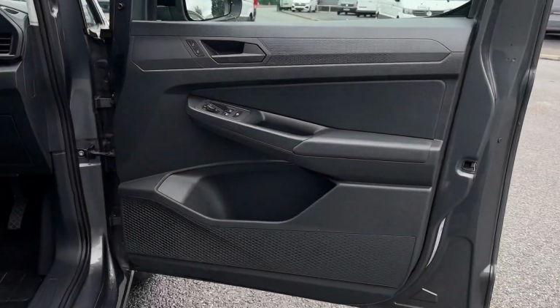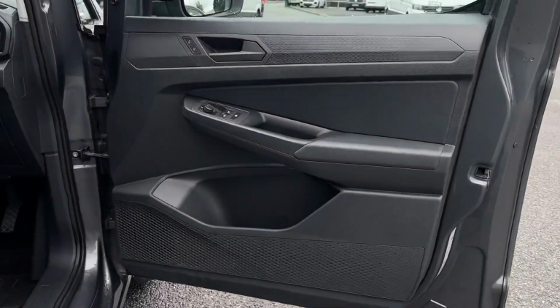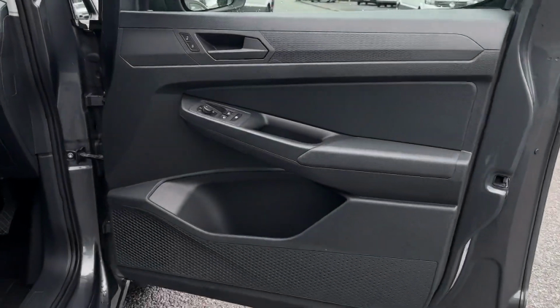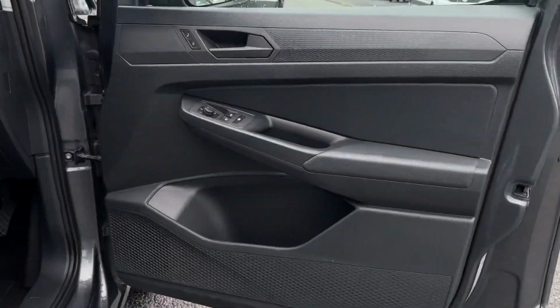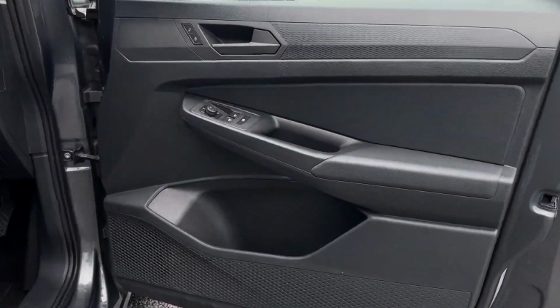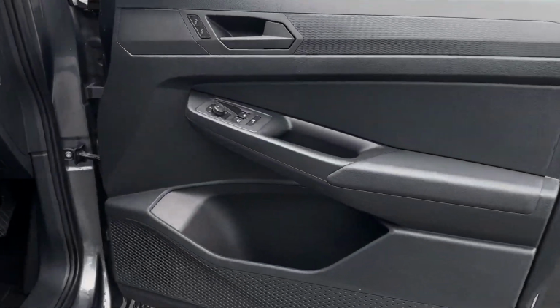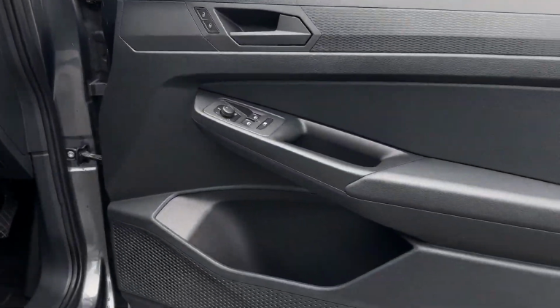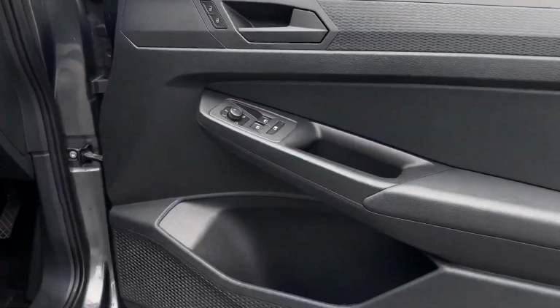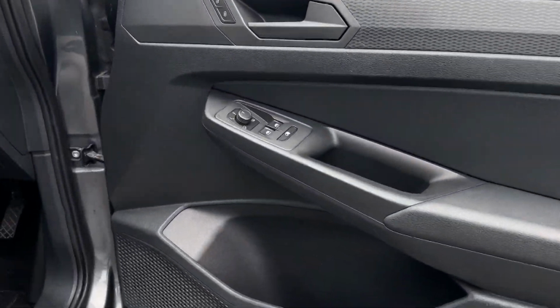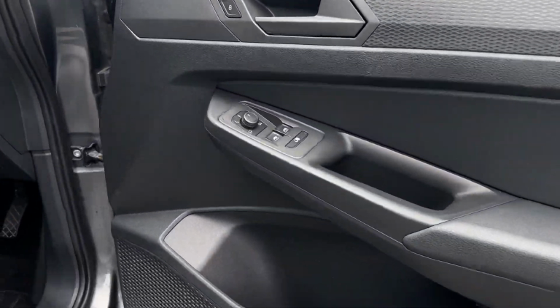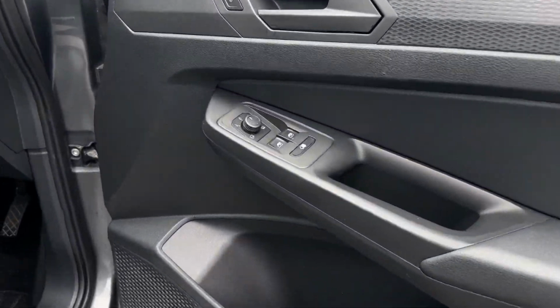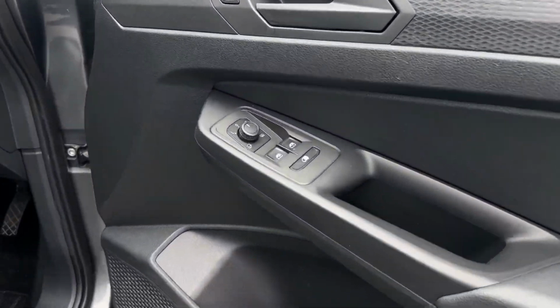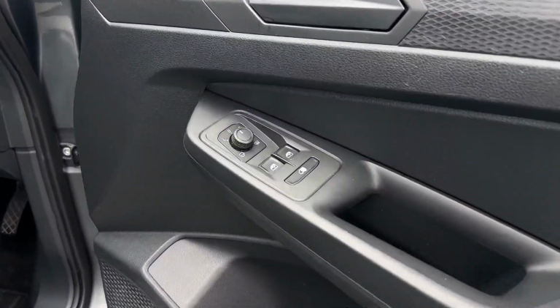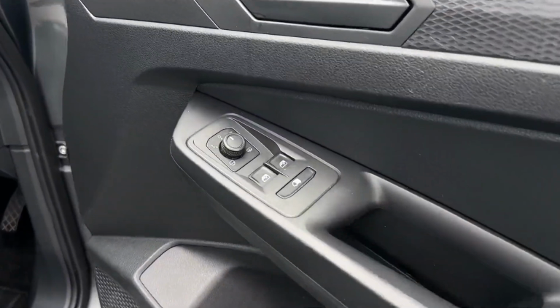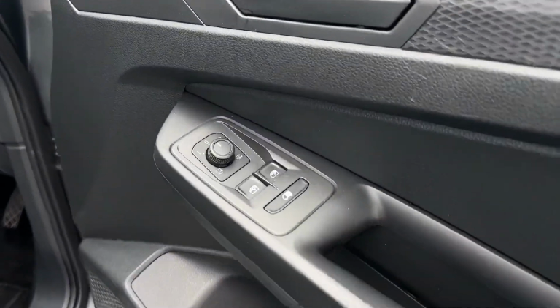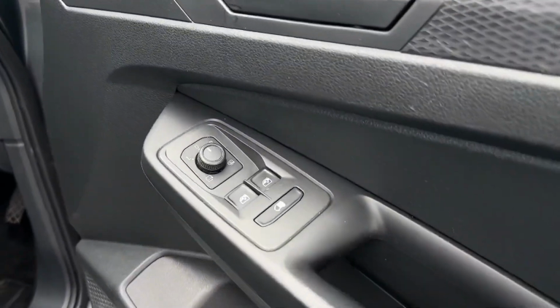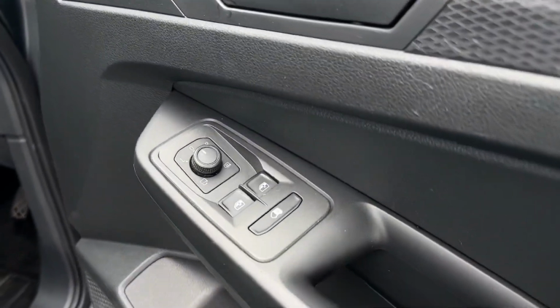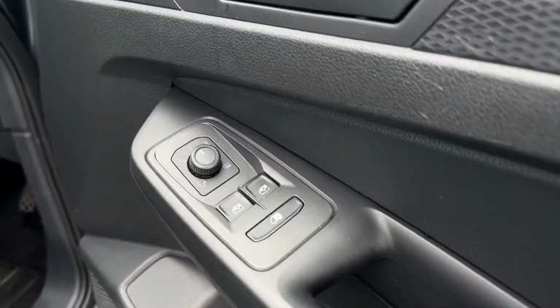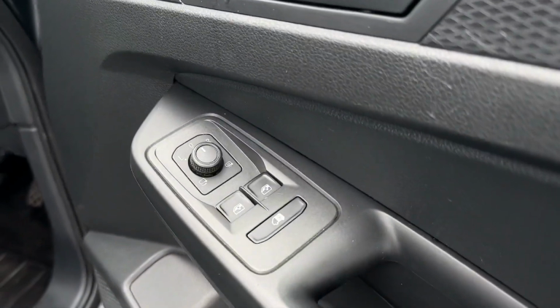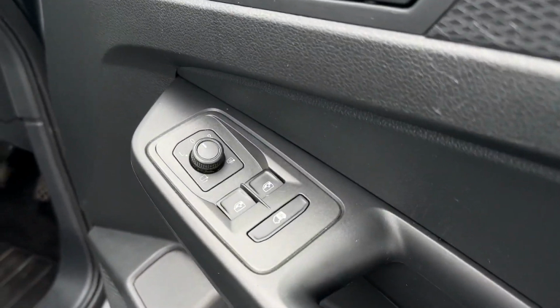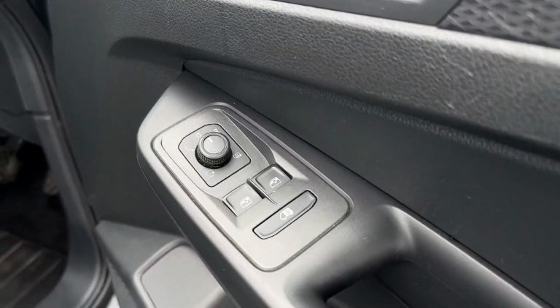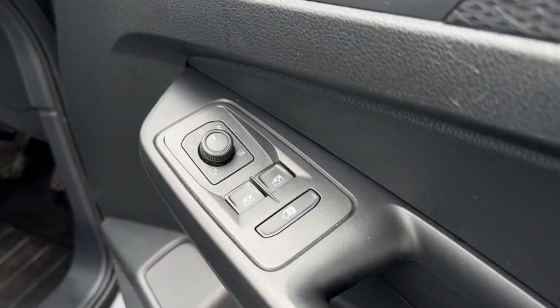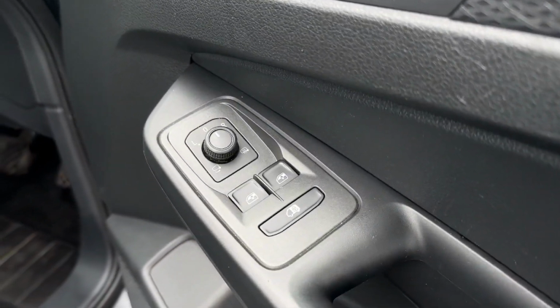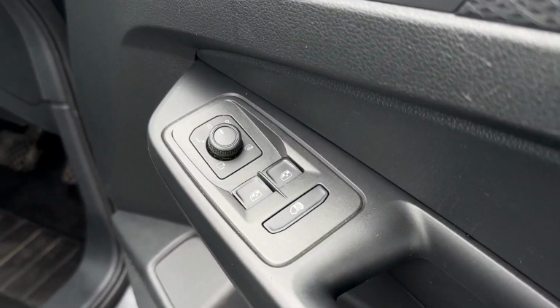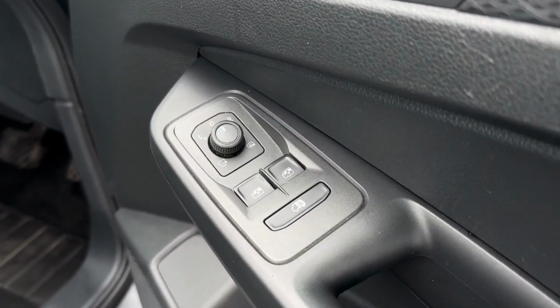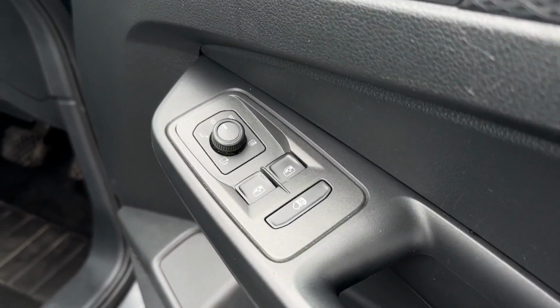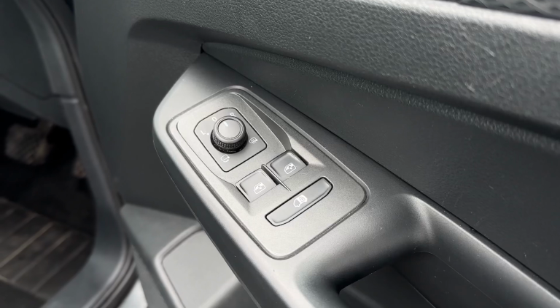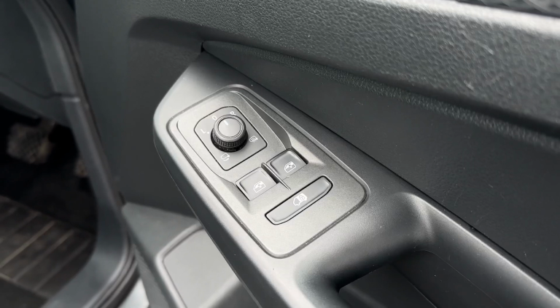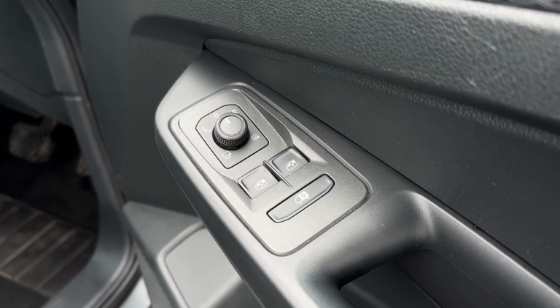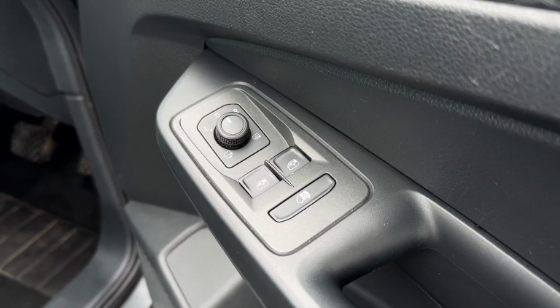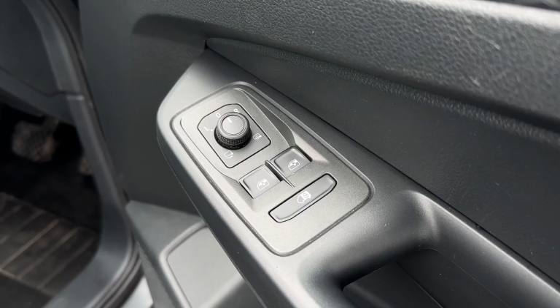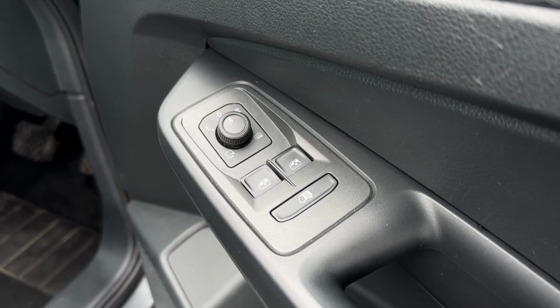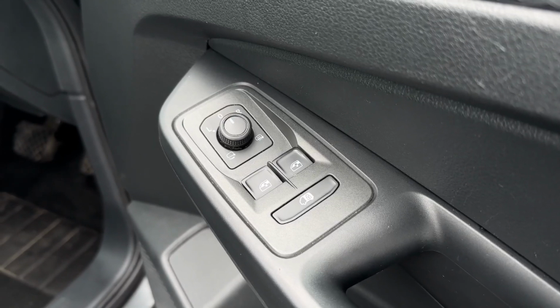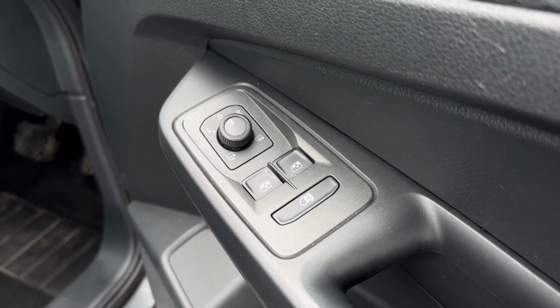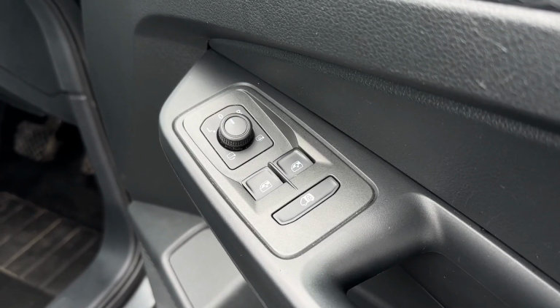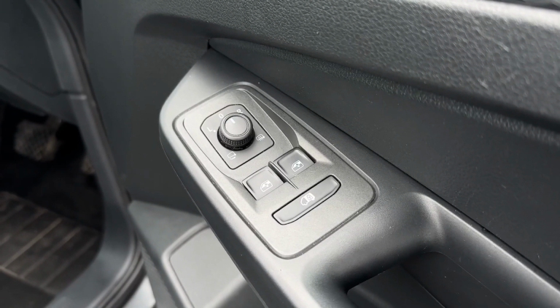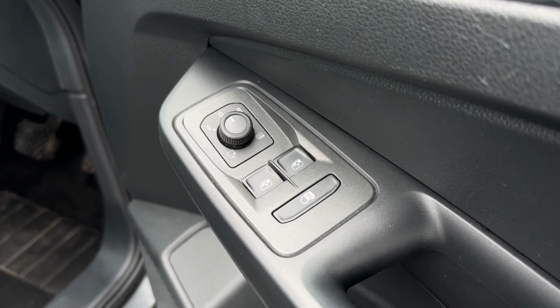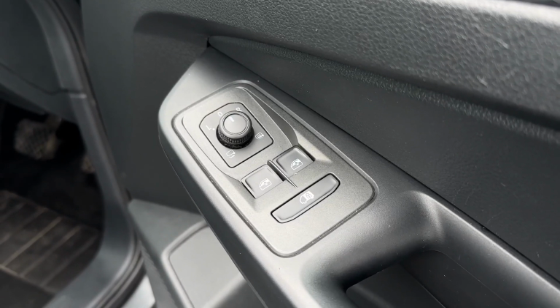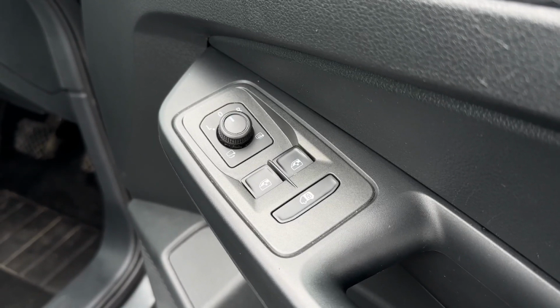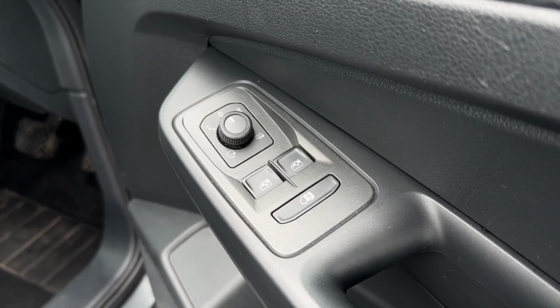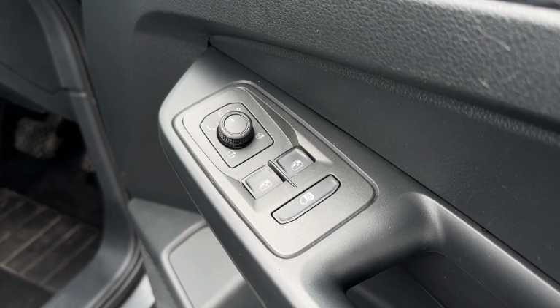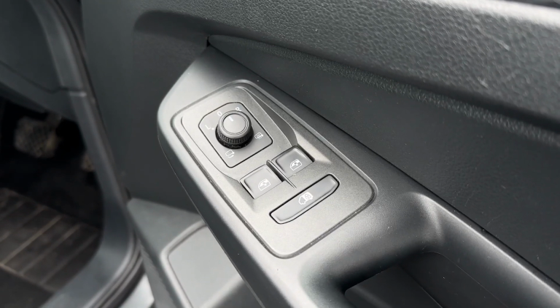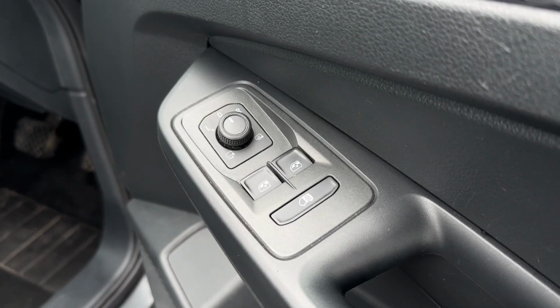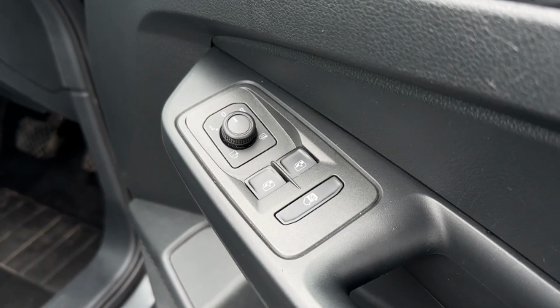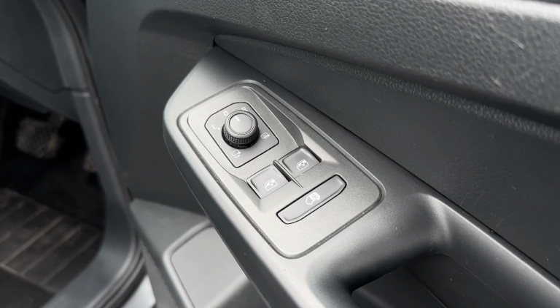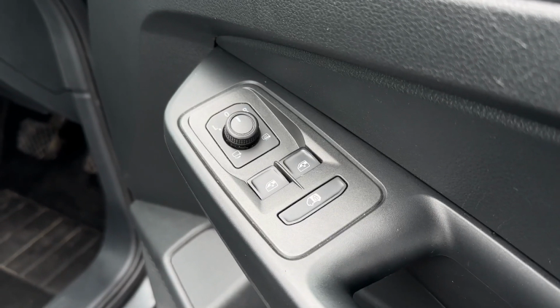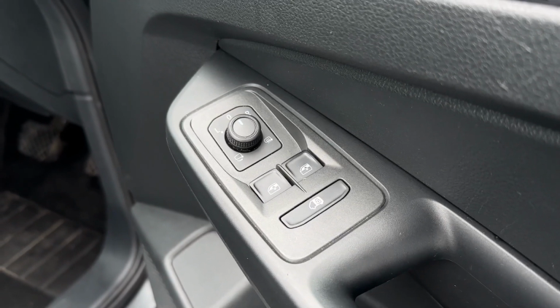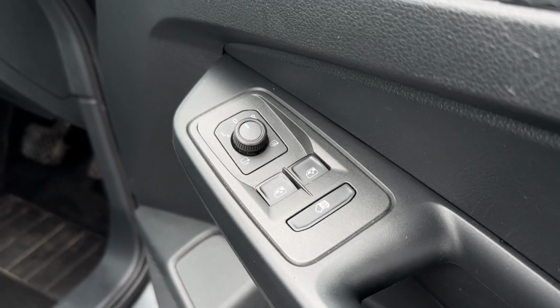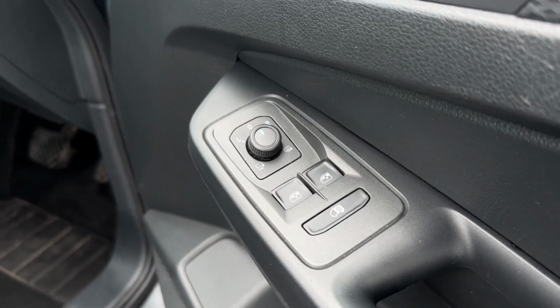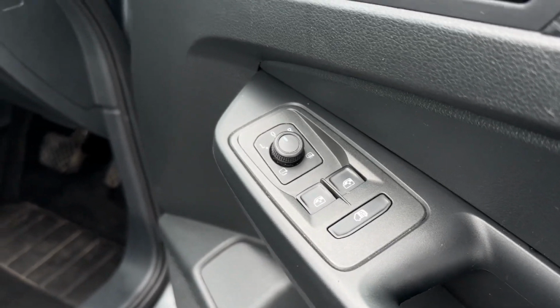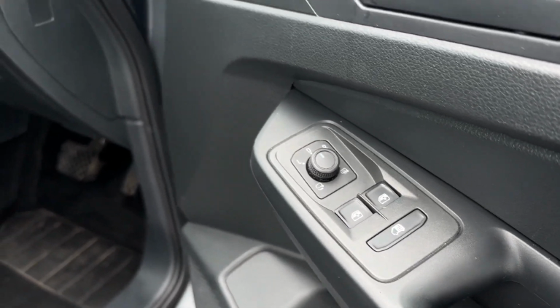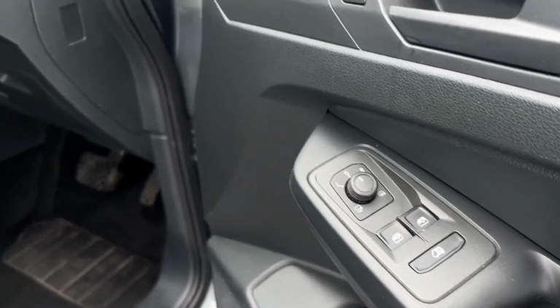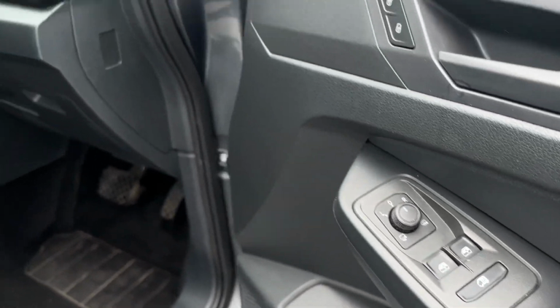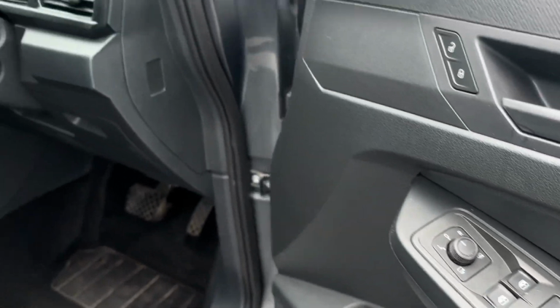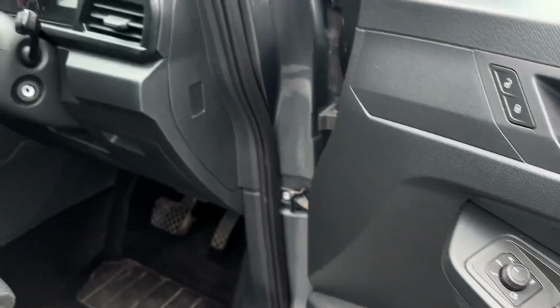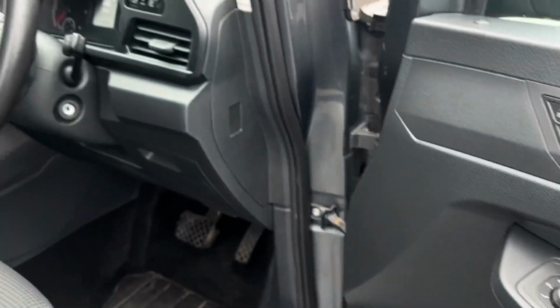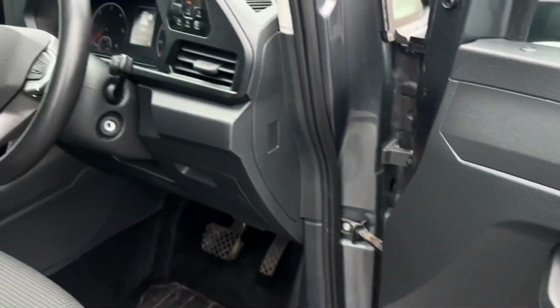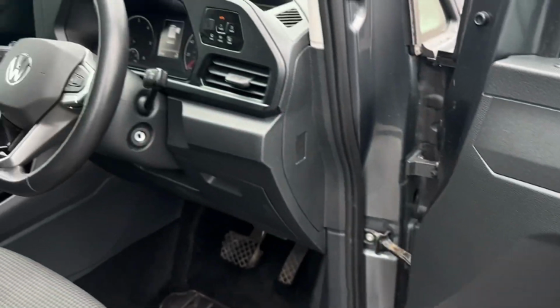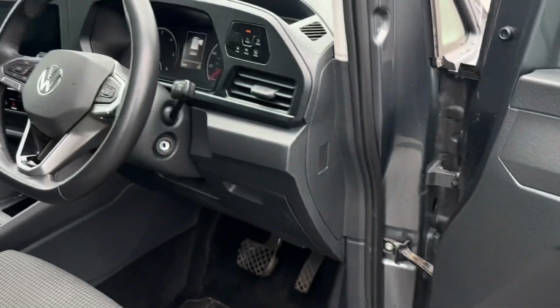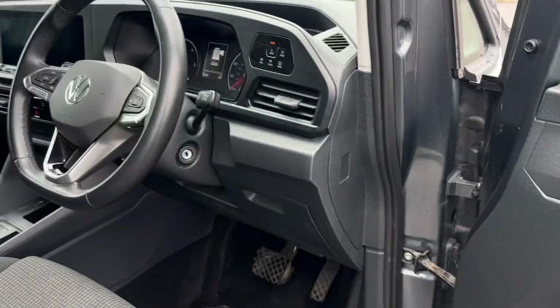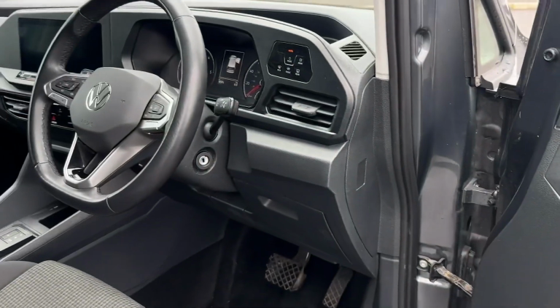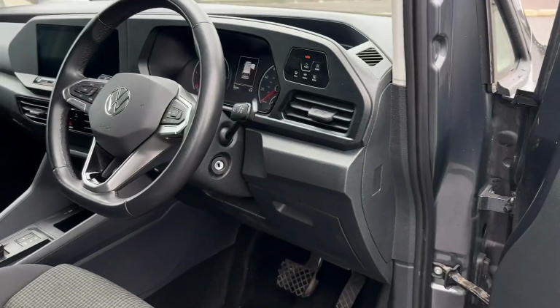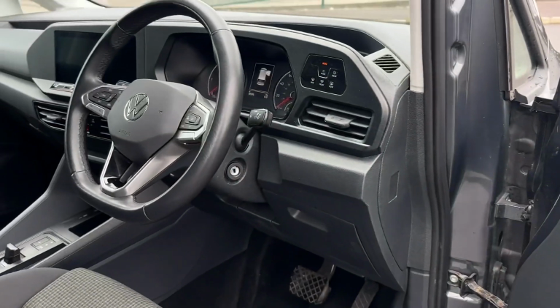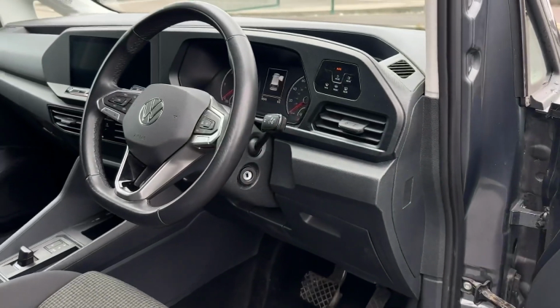Making our way into the front, on the driver's door card you'll find the electric windows and controls for the electrically adjustable, folding and heated door mirrors.